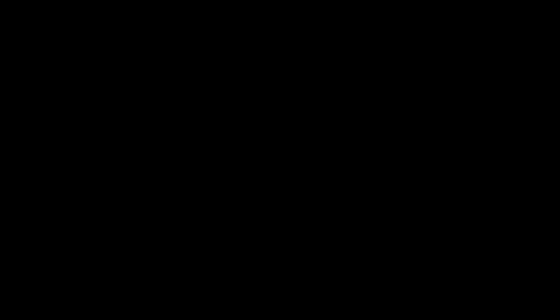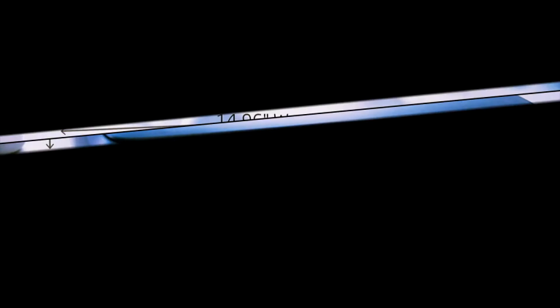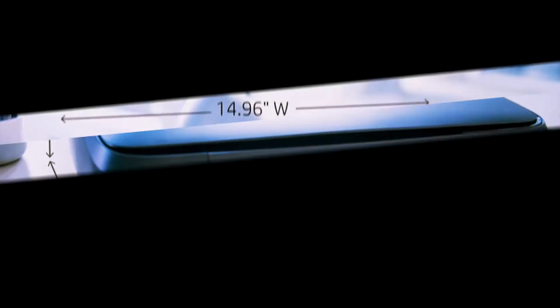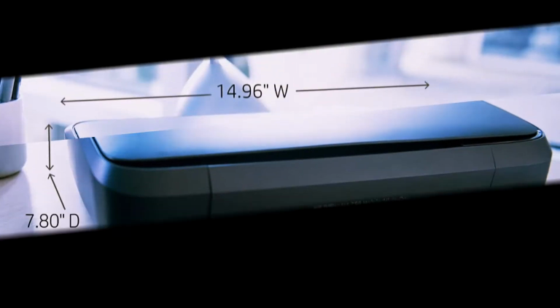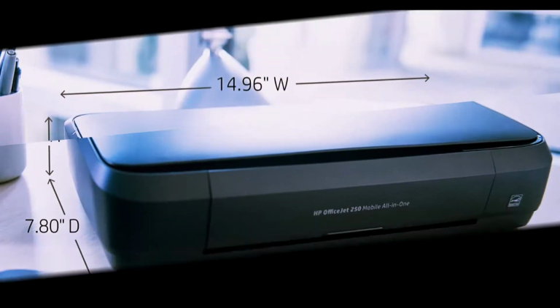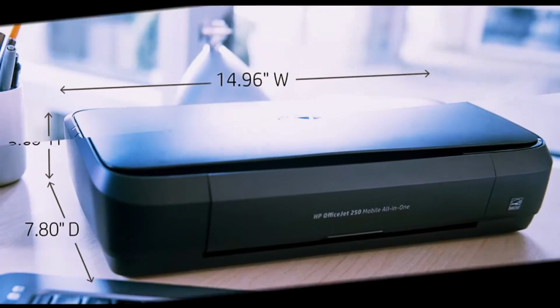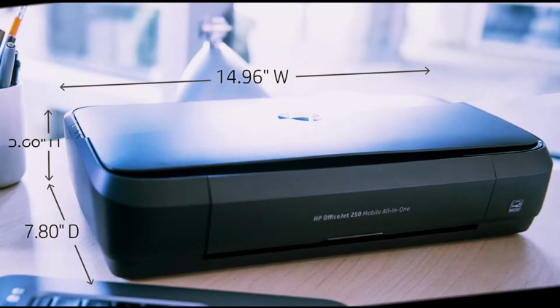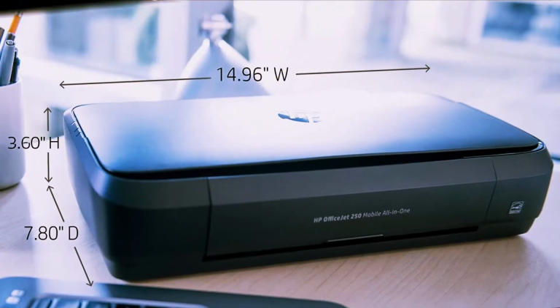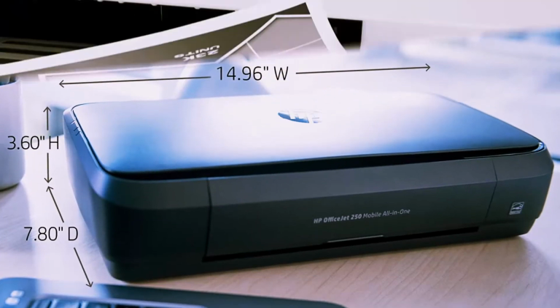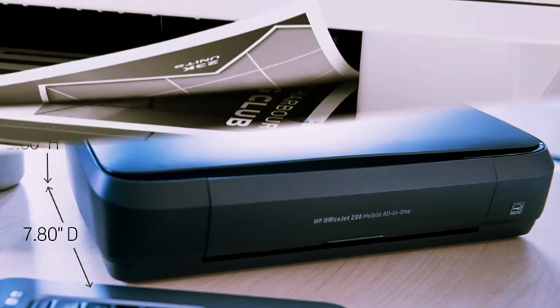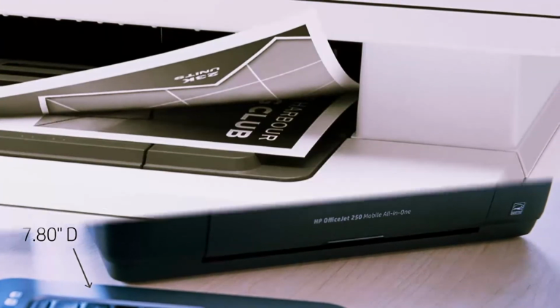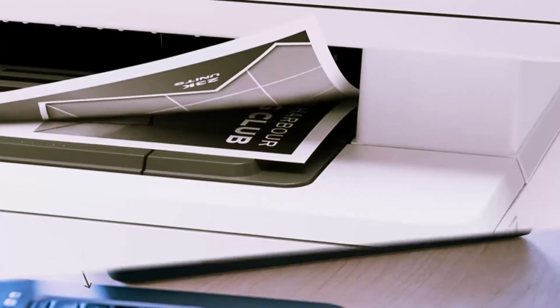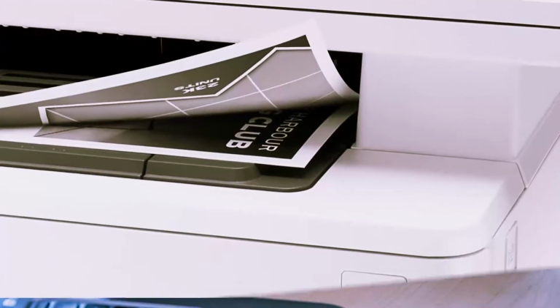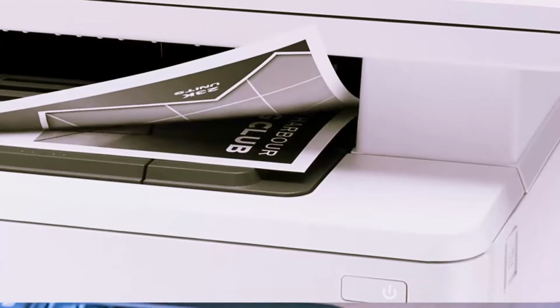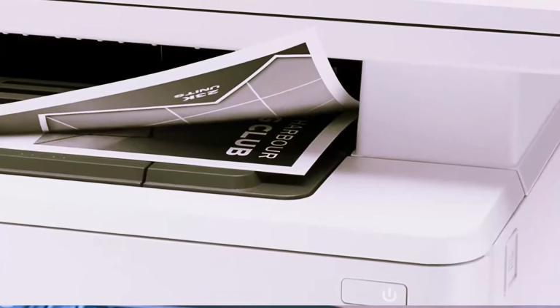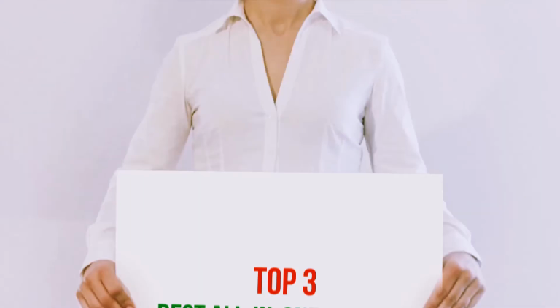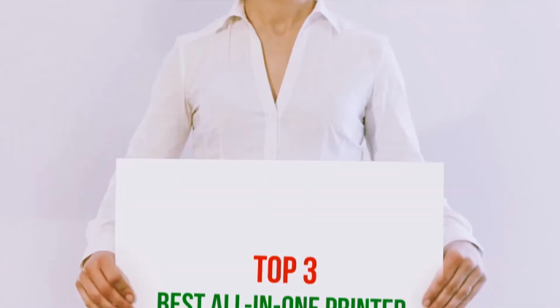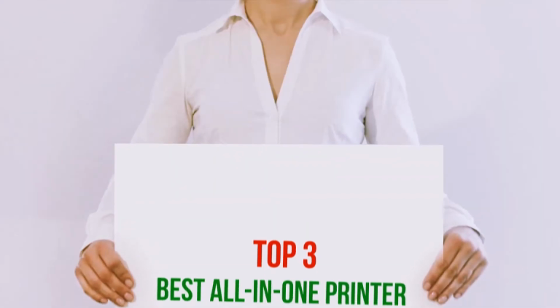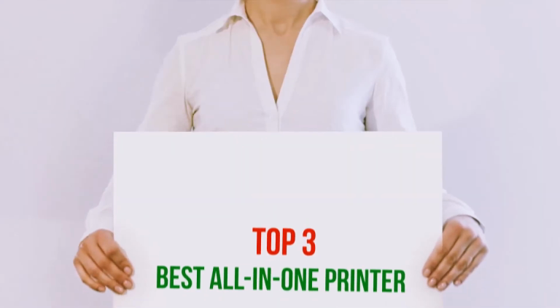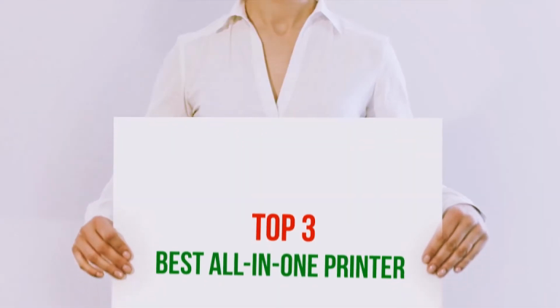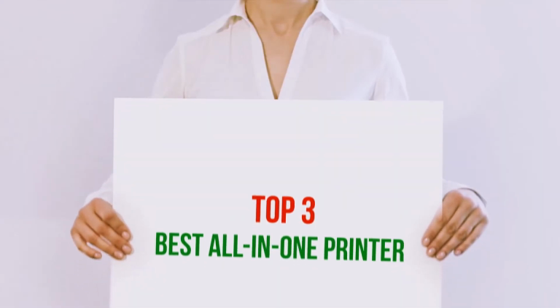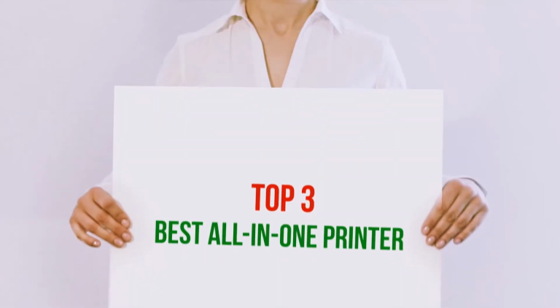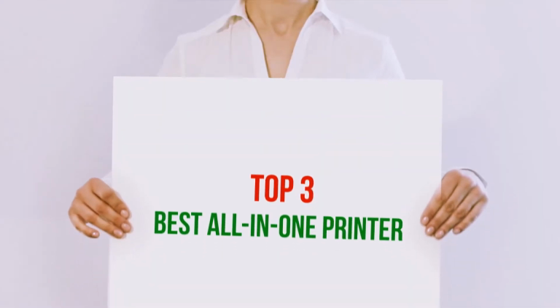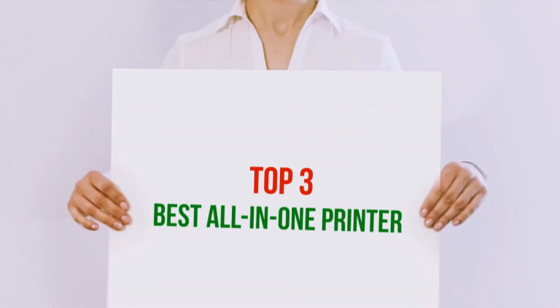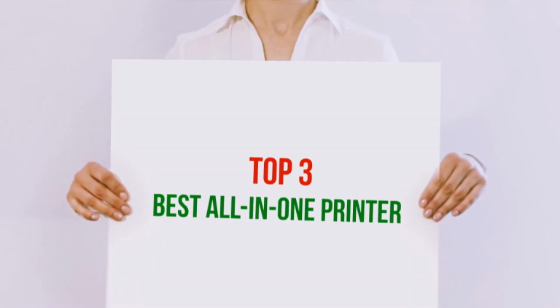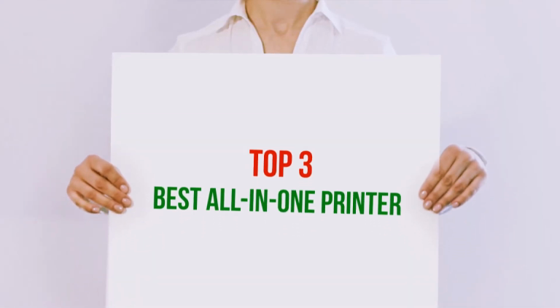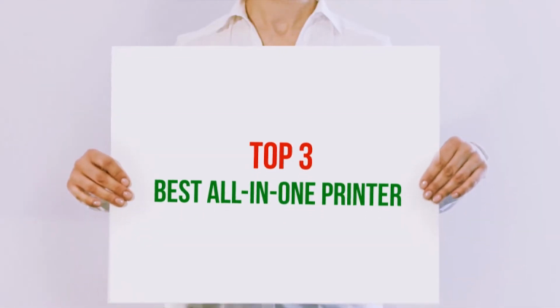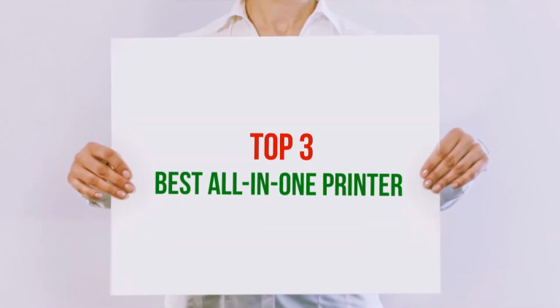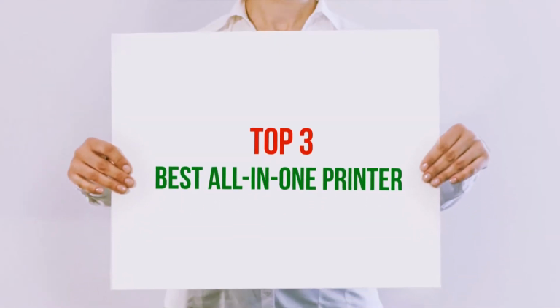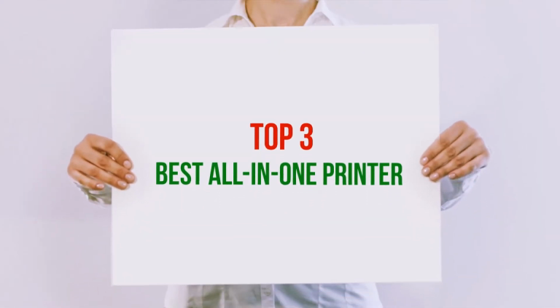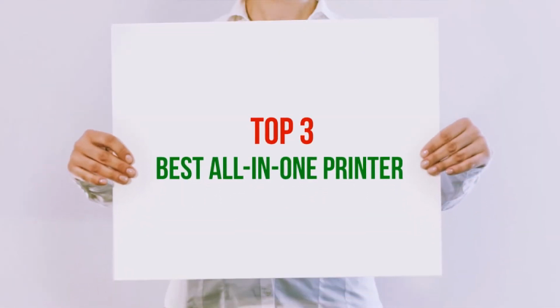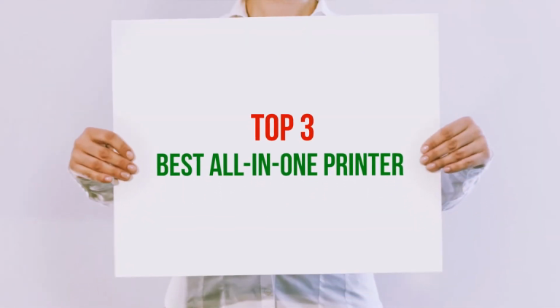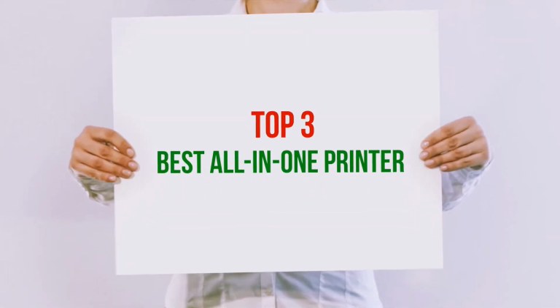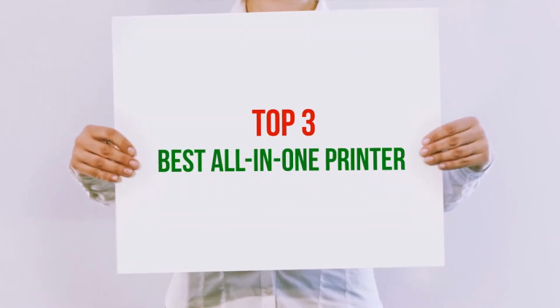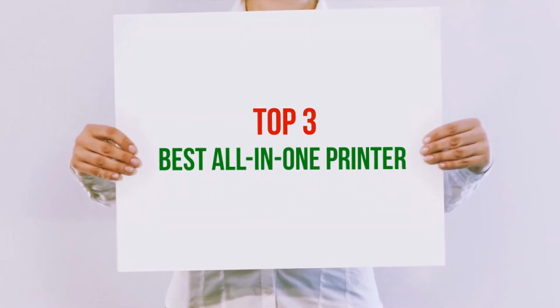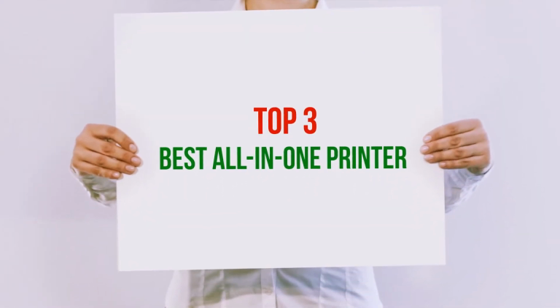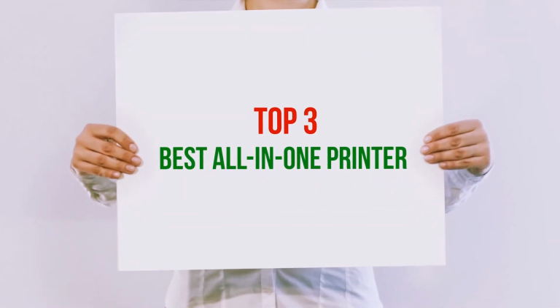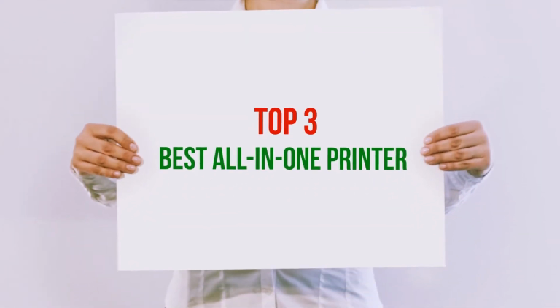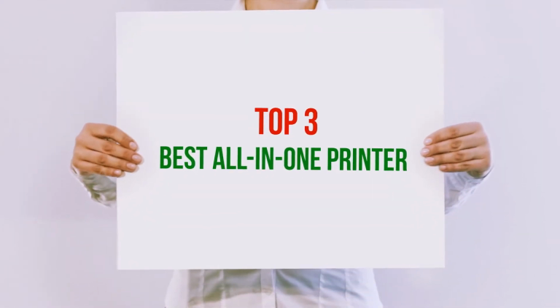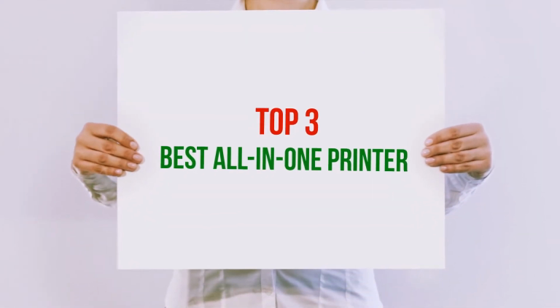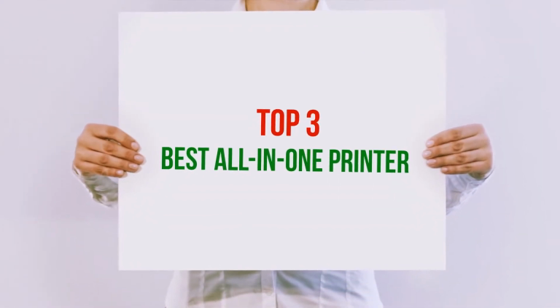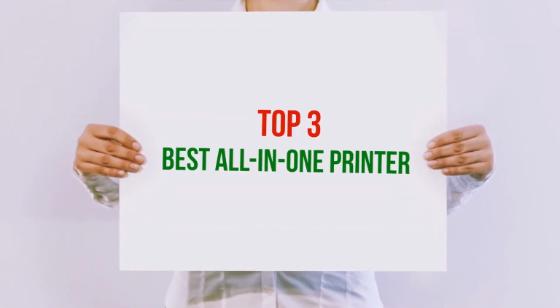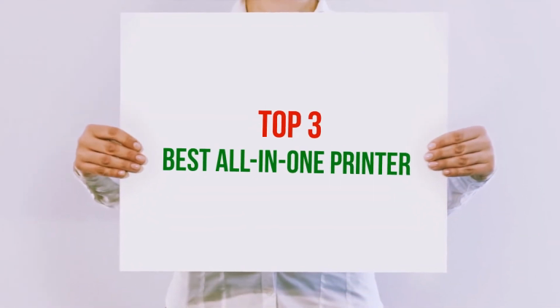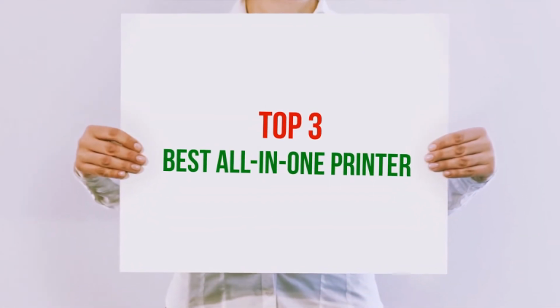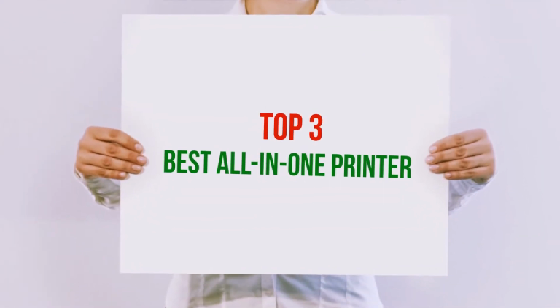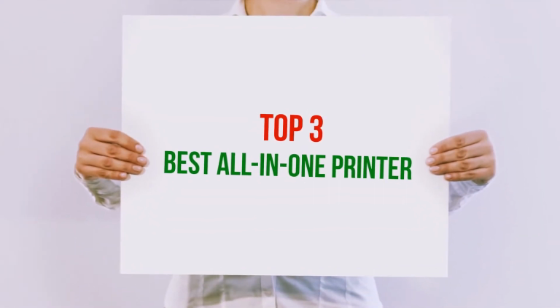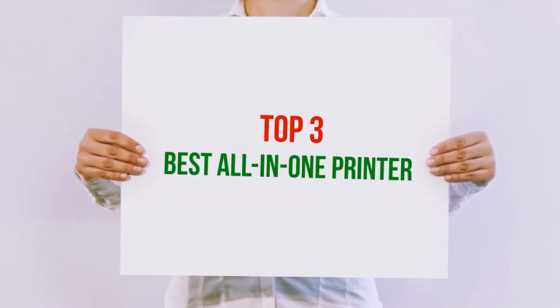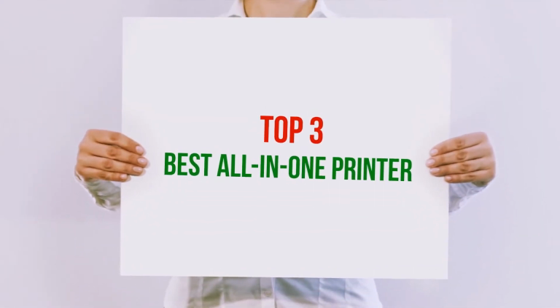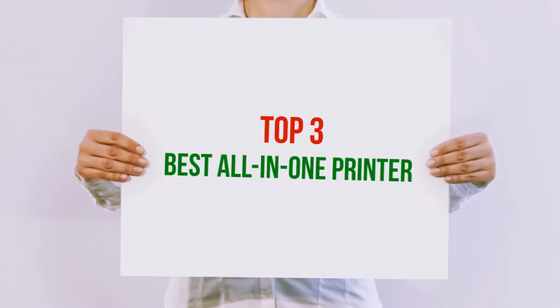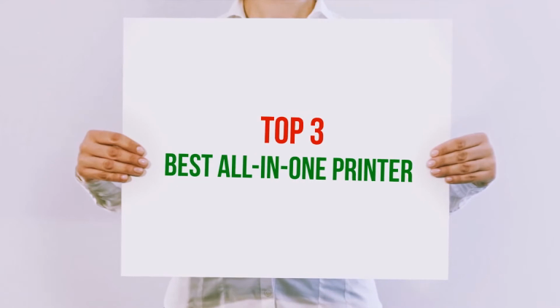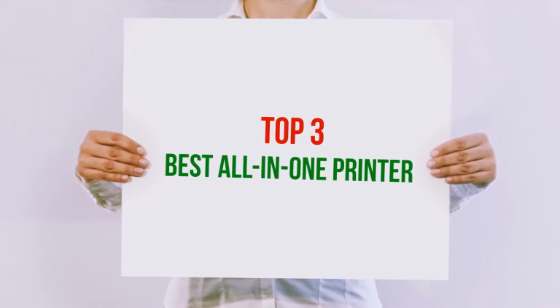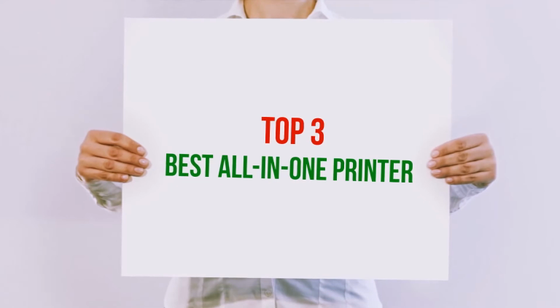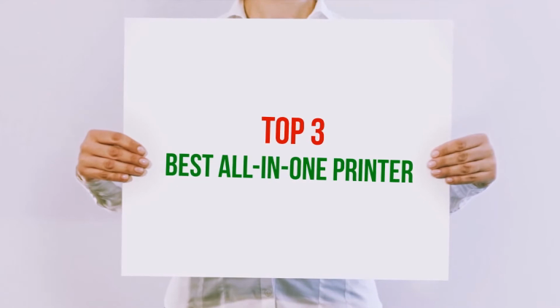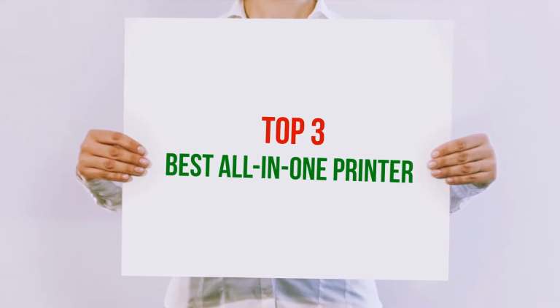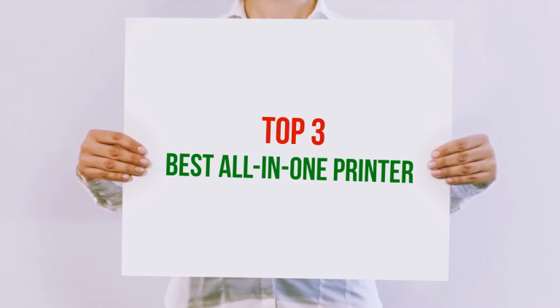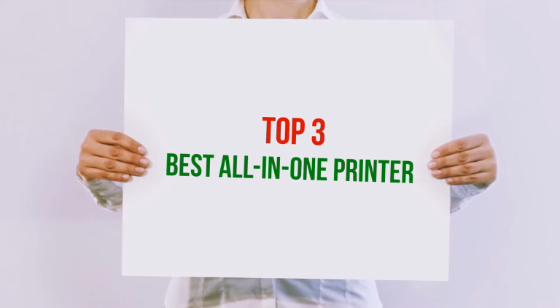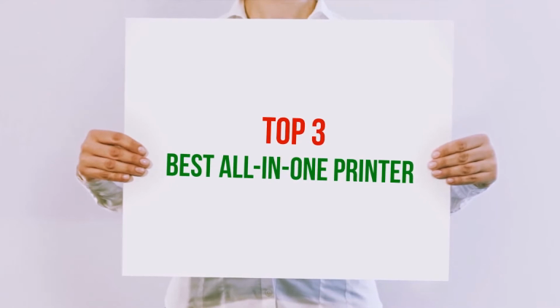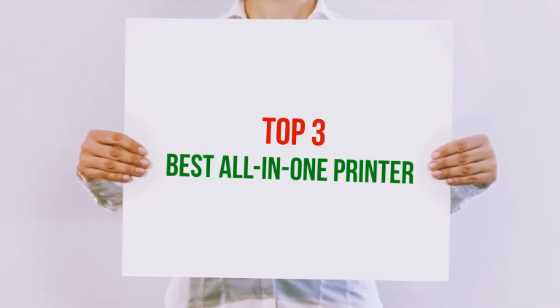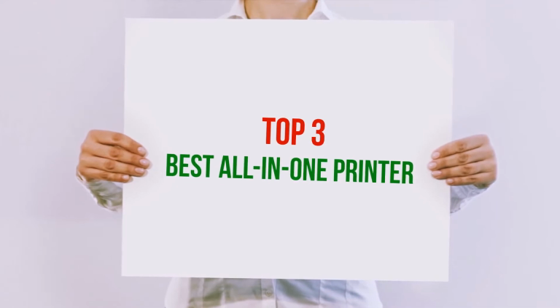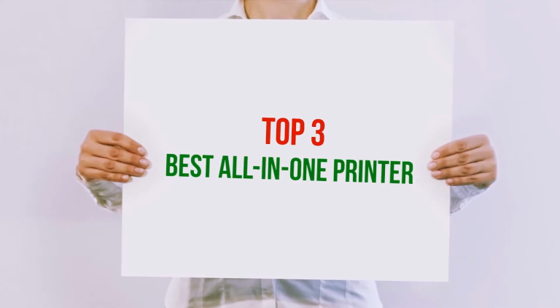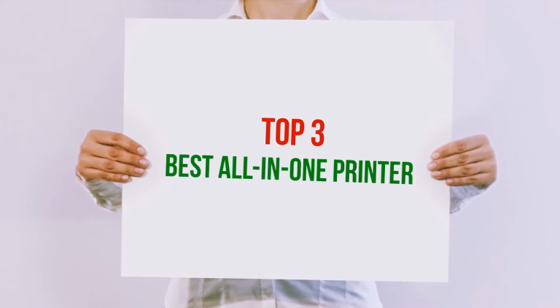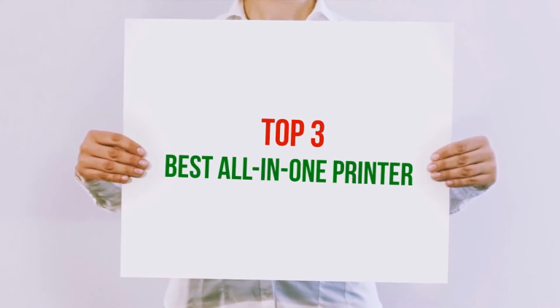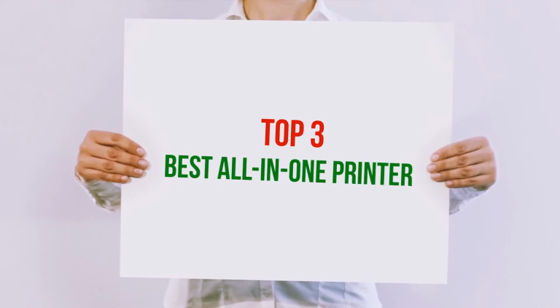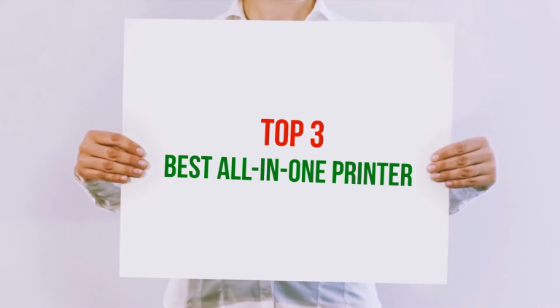Hi guys, welcome back to my channel. In today's video, we gonna check out top 3 best all-in-one printers.